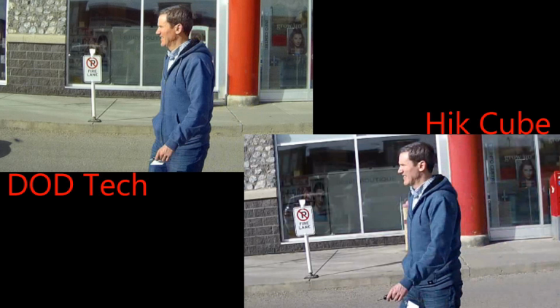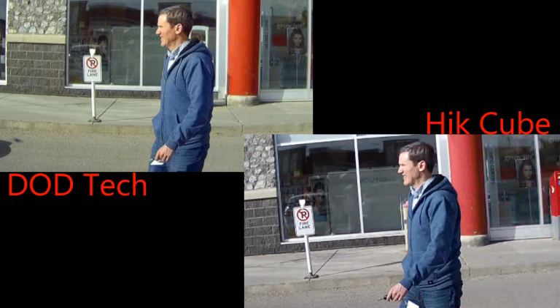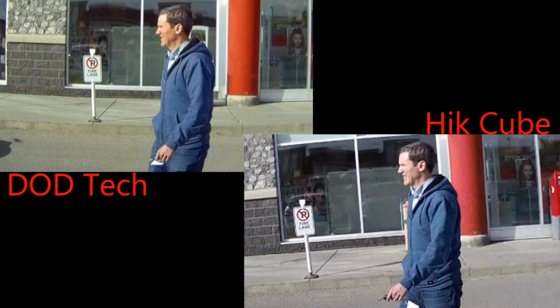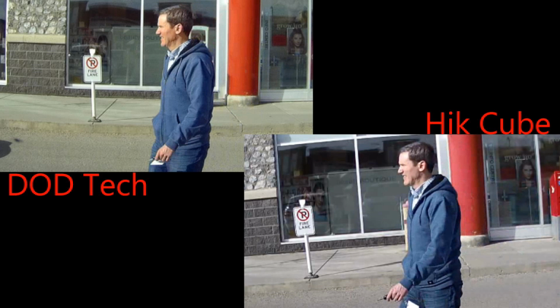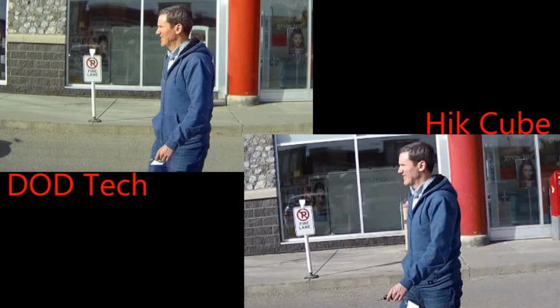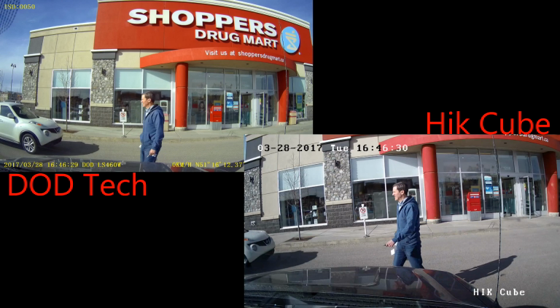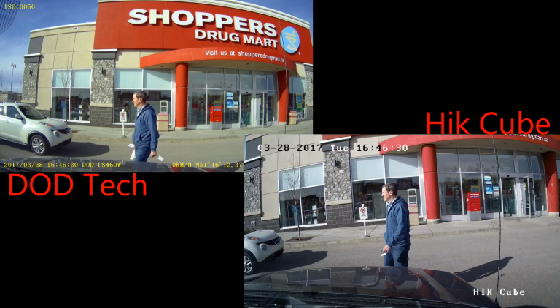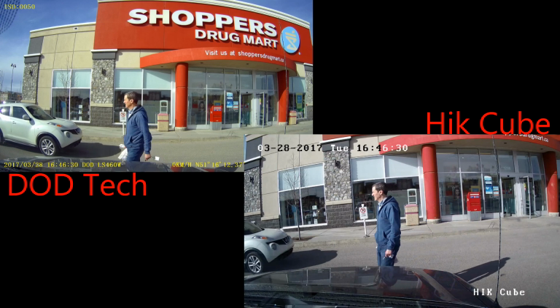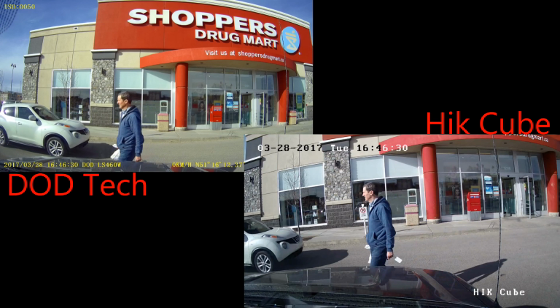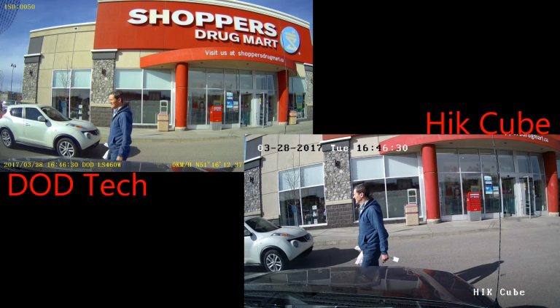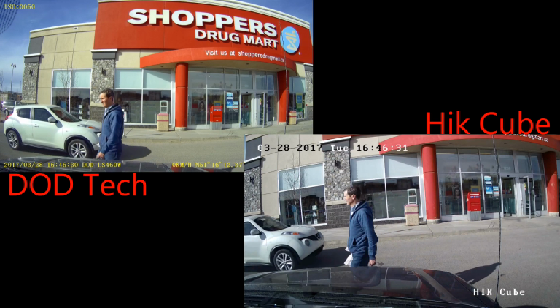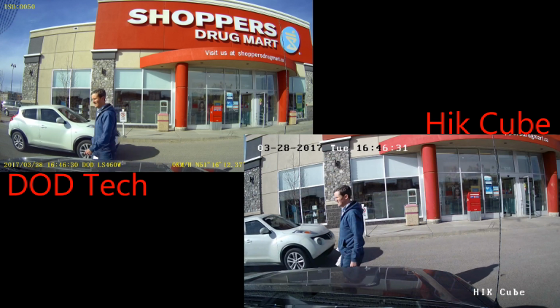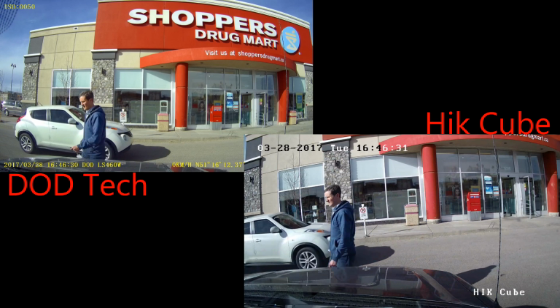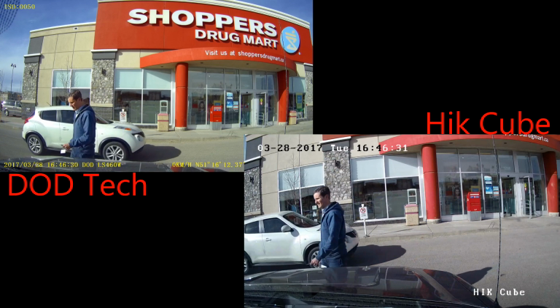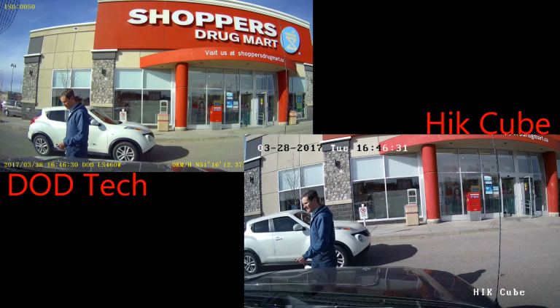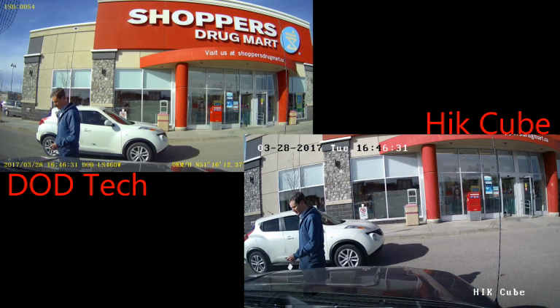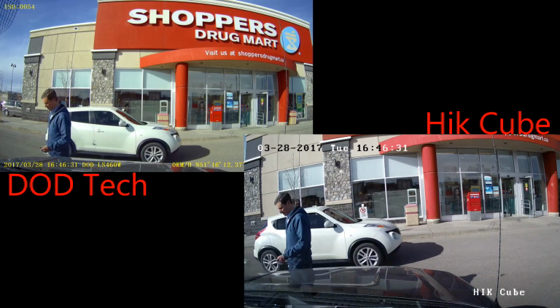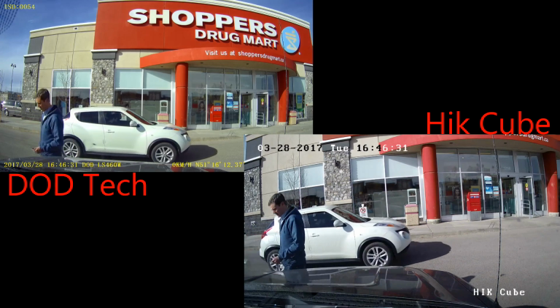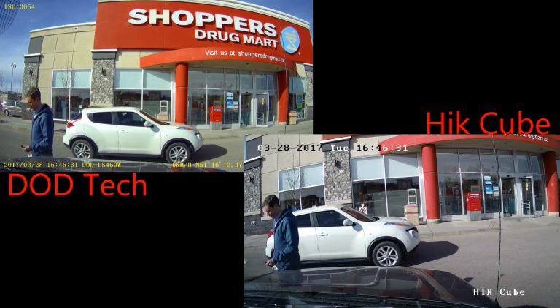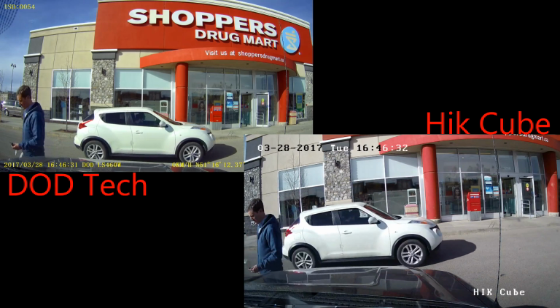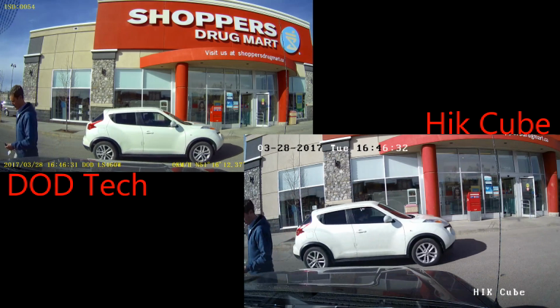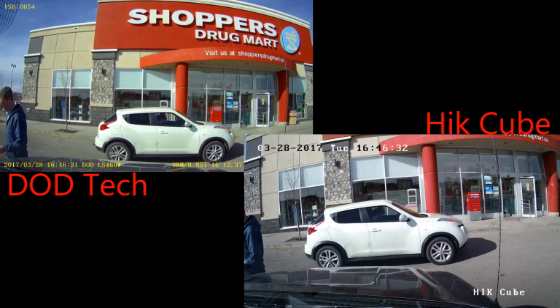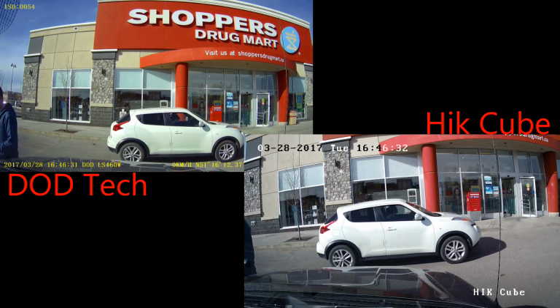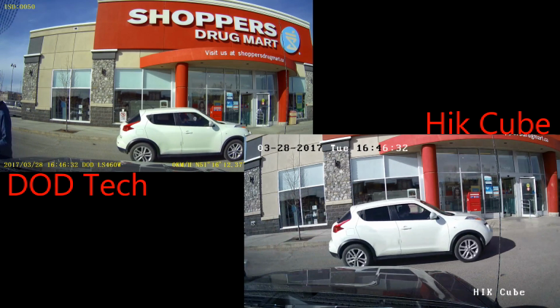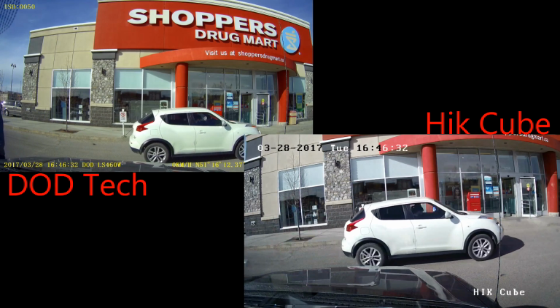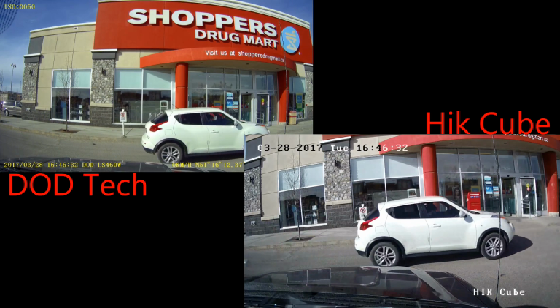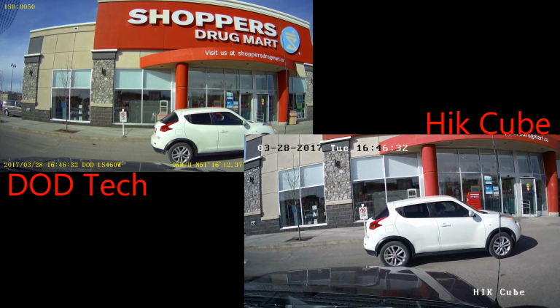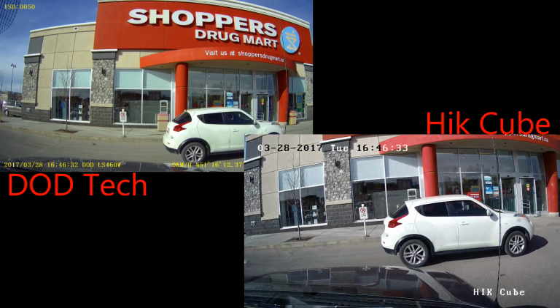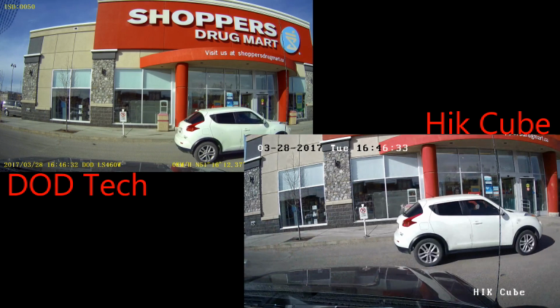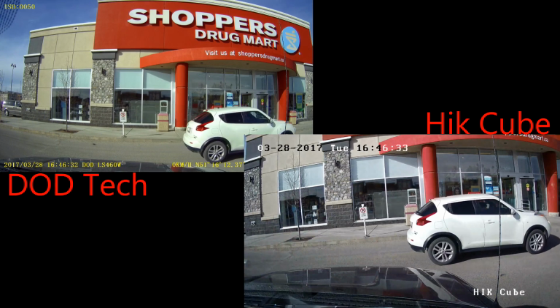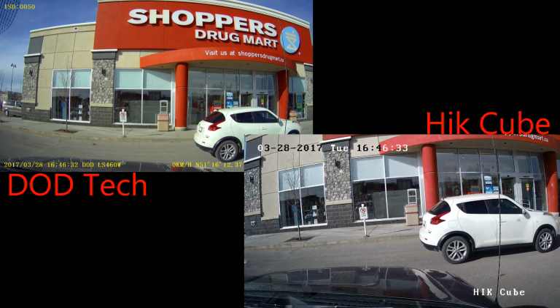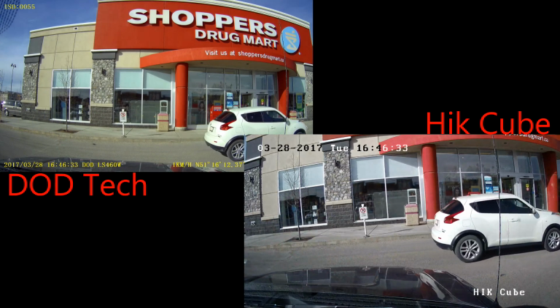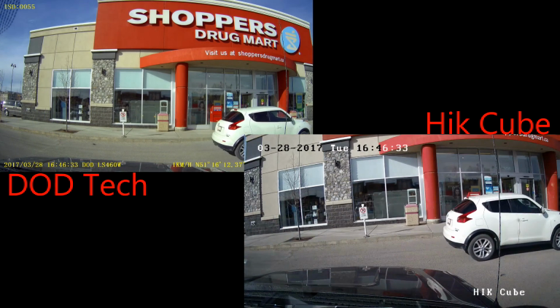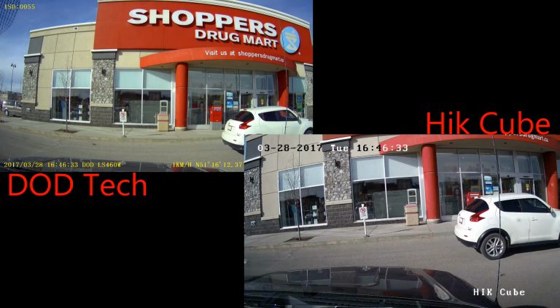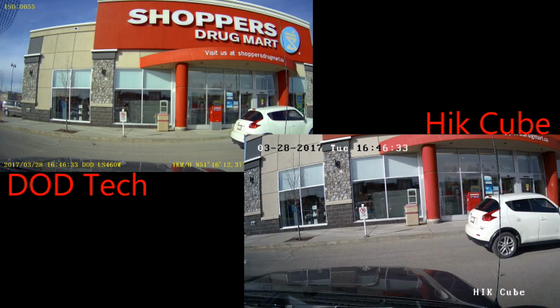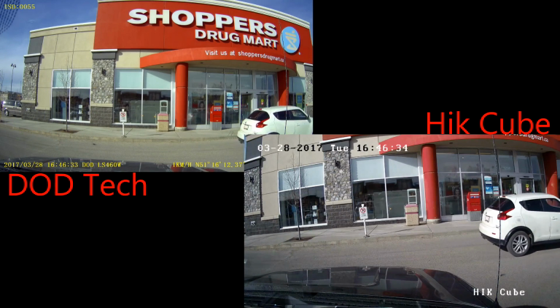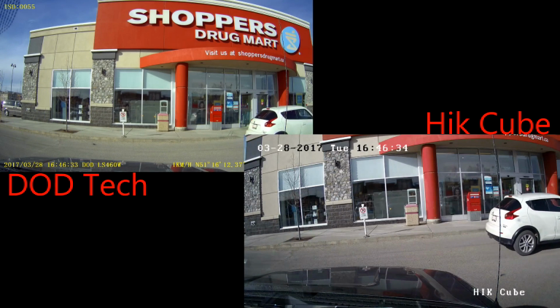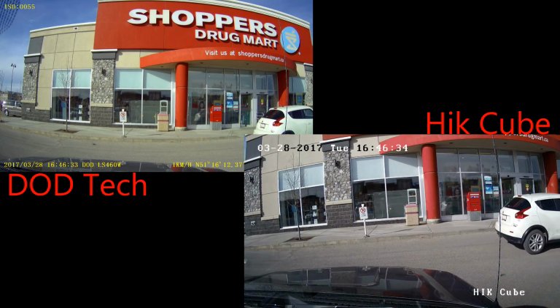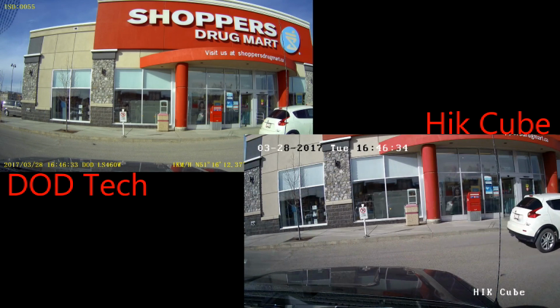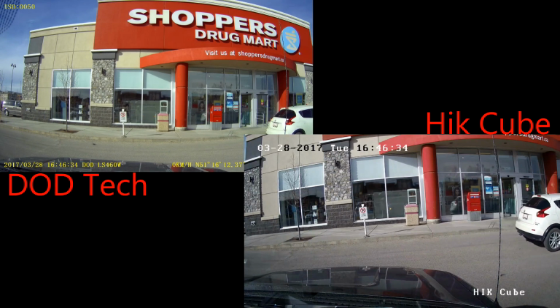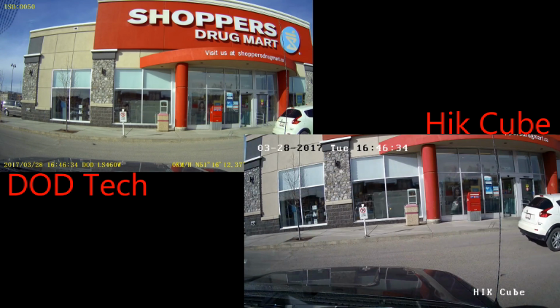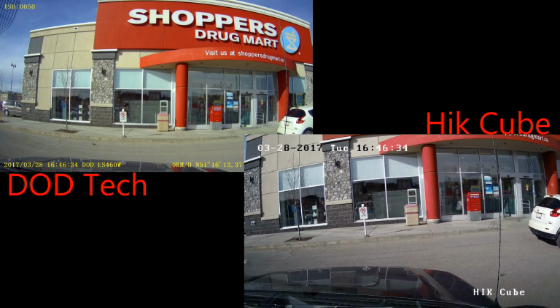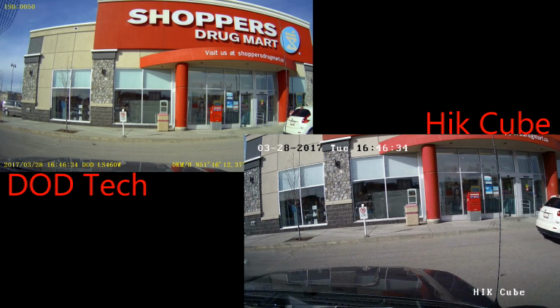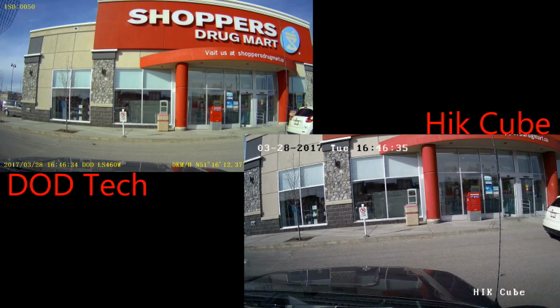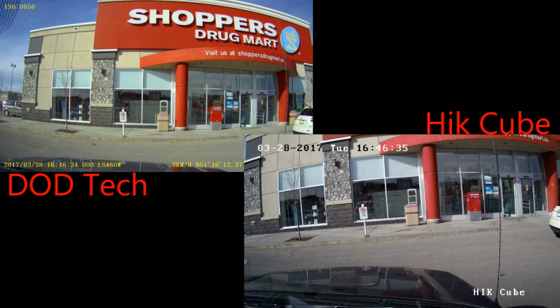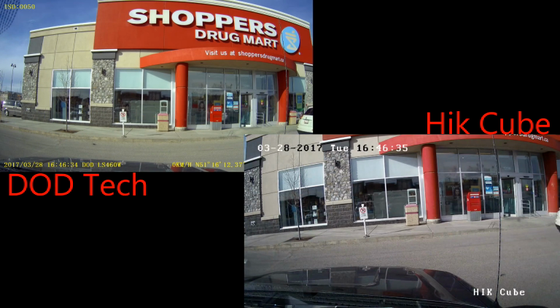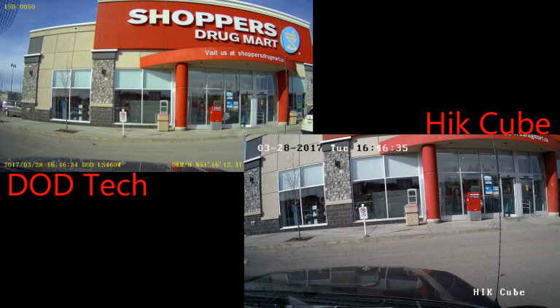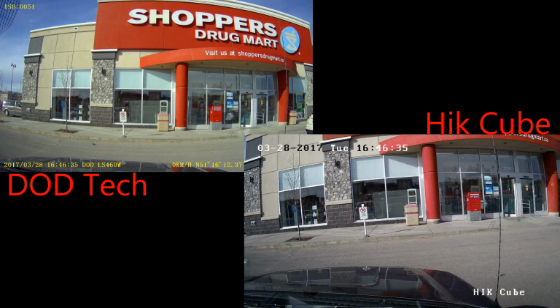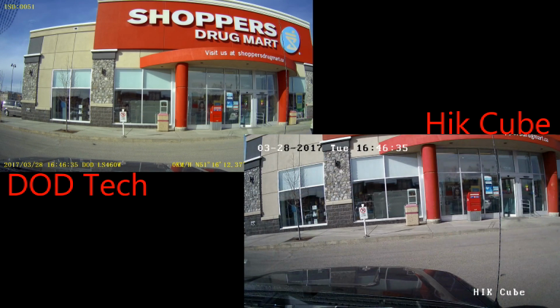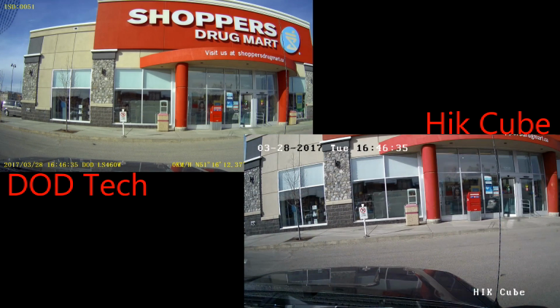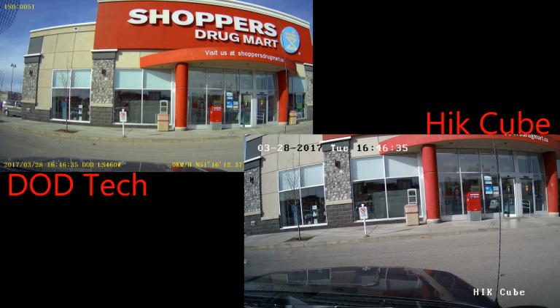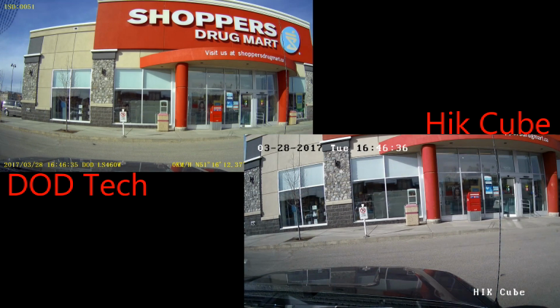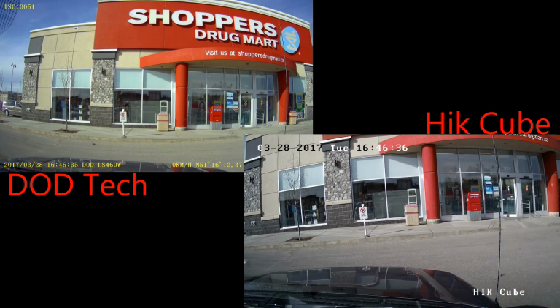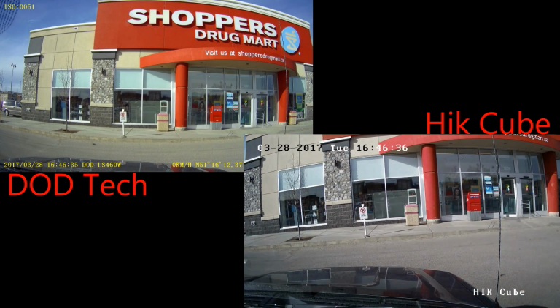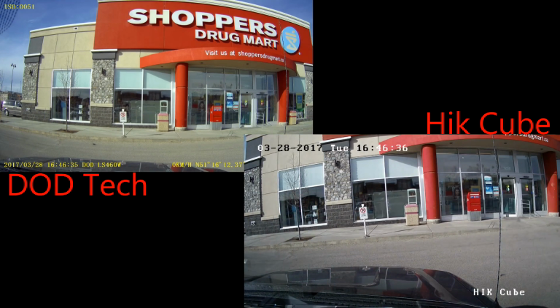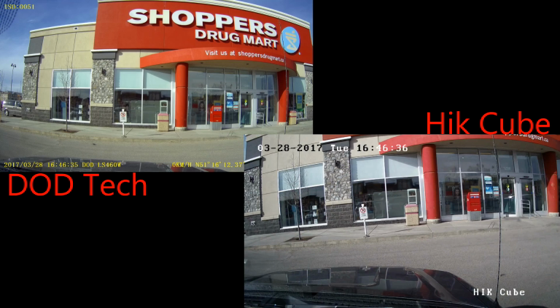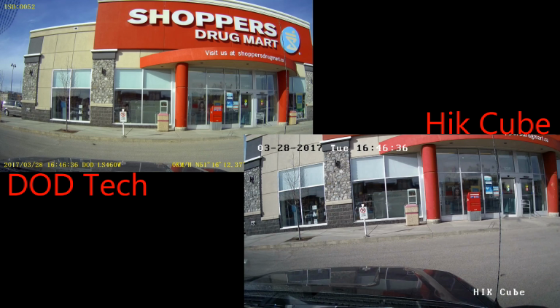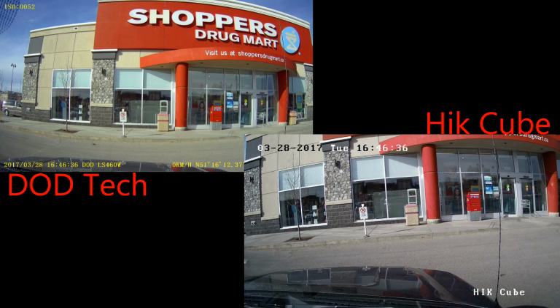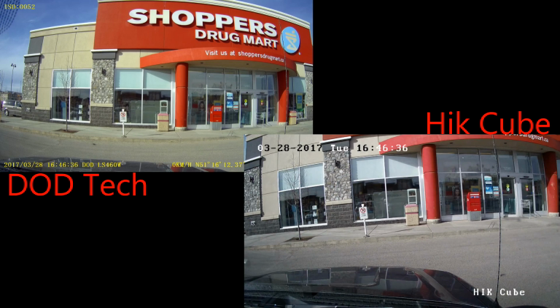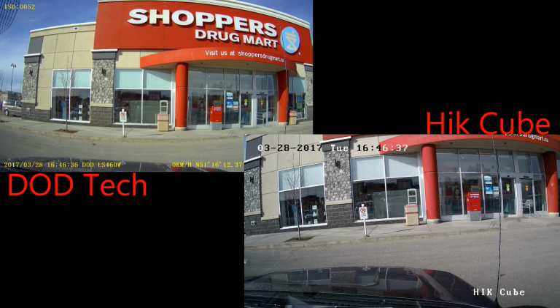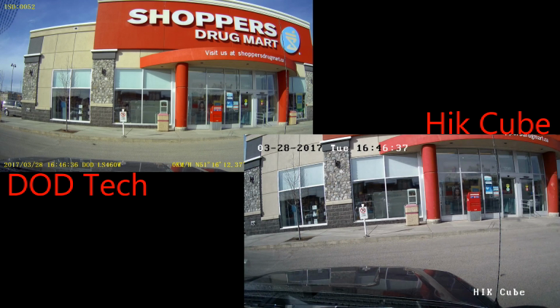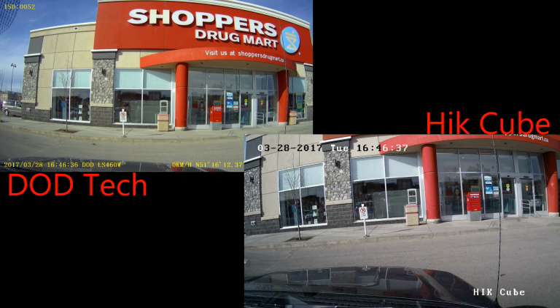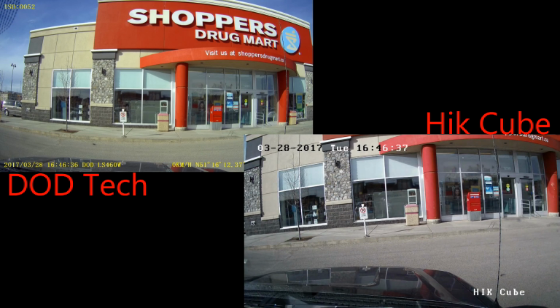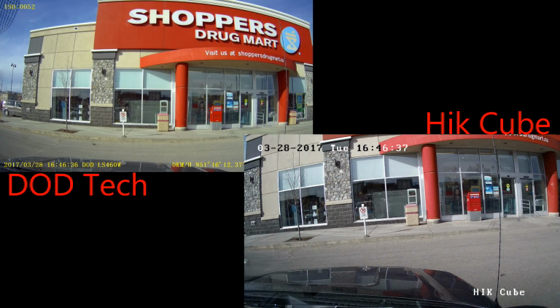Alright, there's a still shot. The colour balance is a little bit different here, but again, the quality isn't too bad.